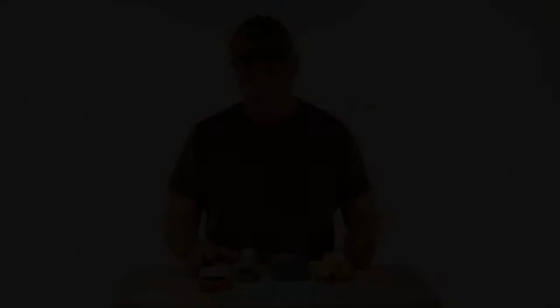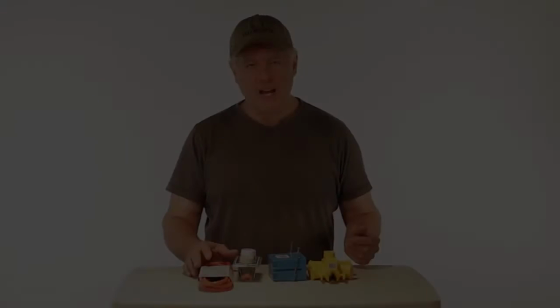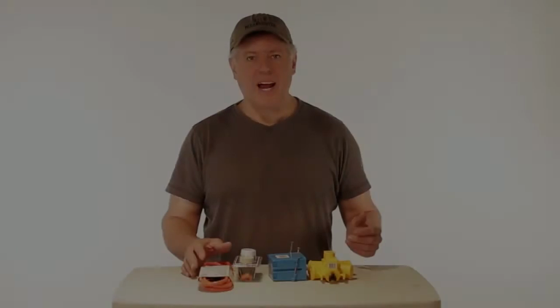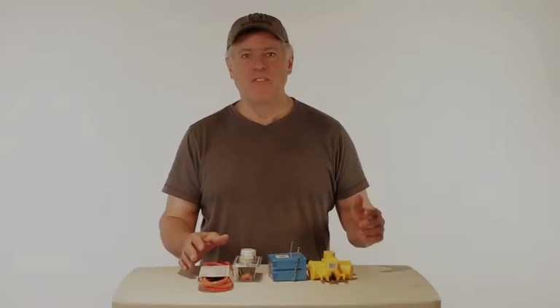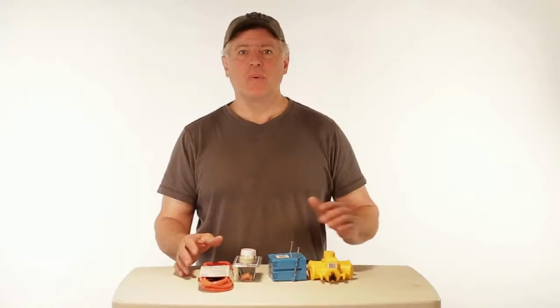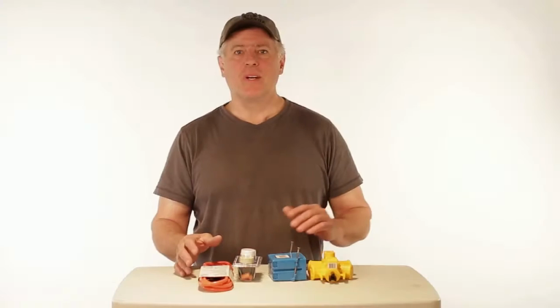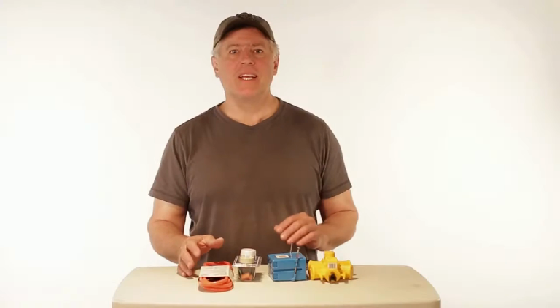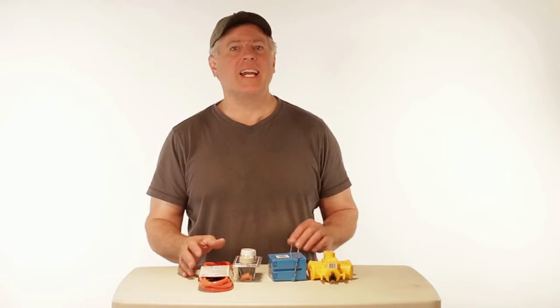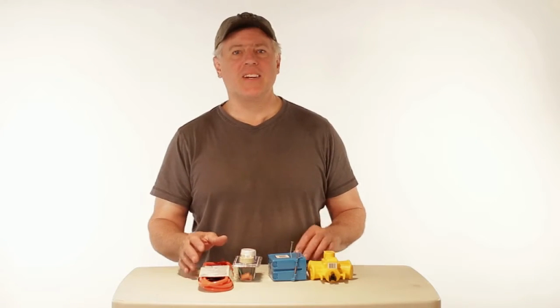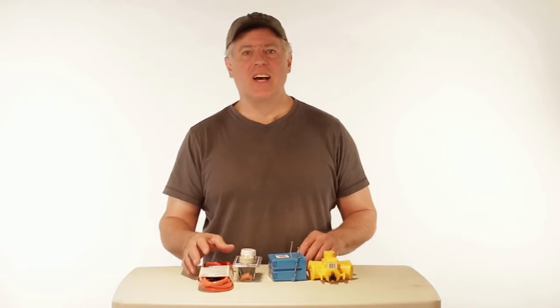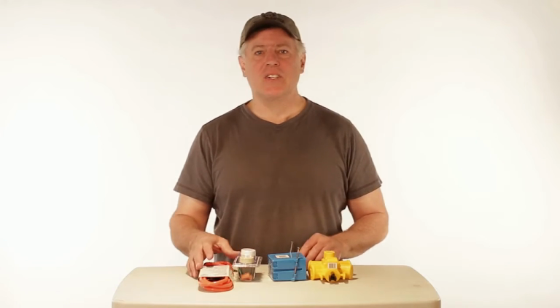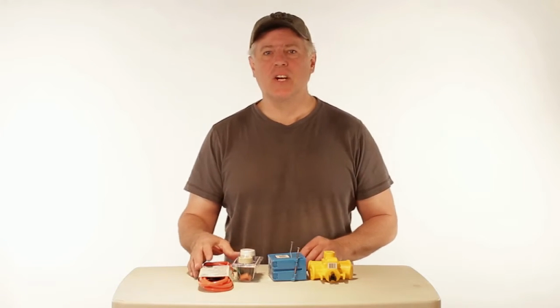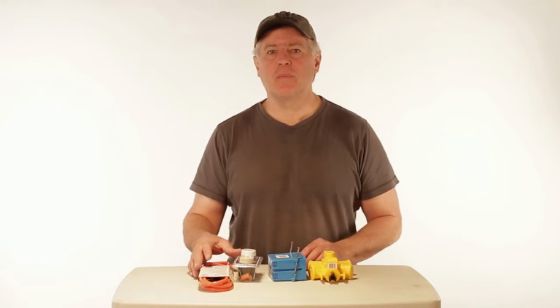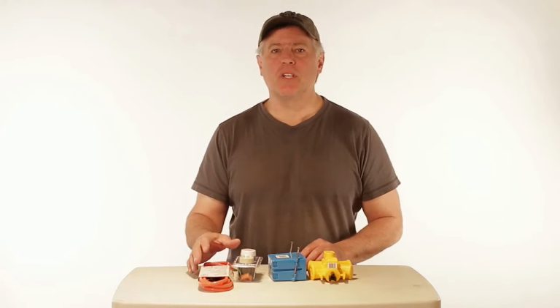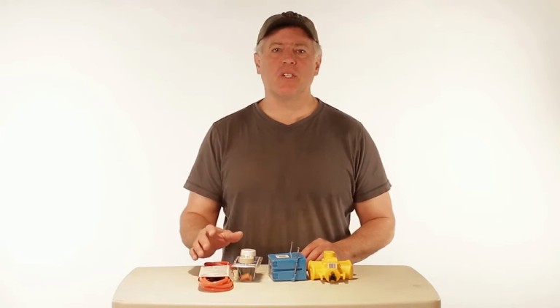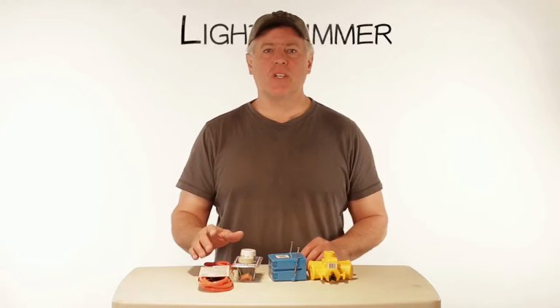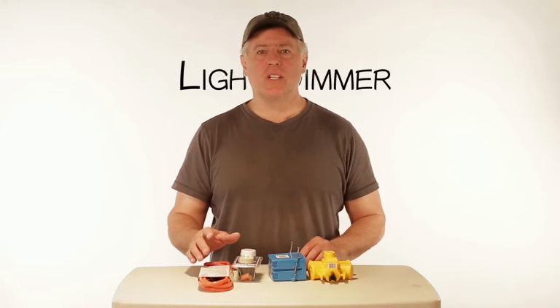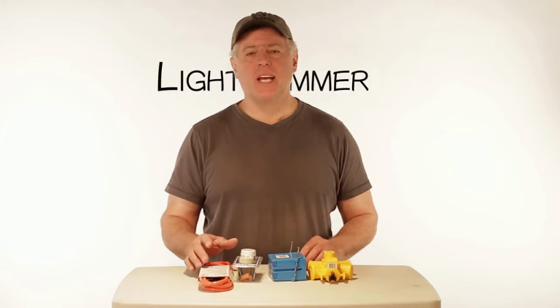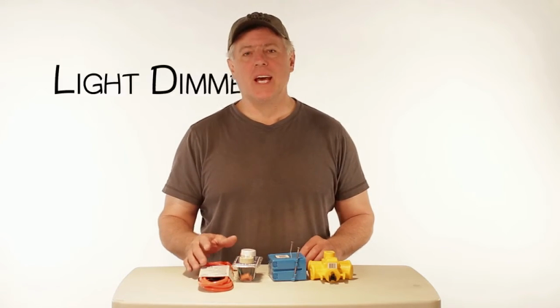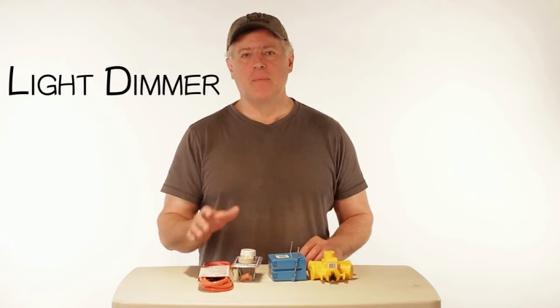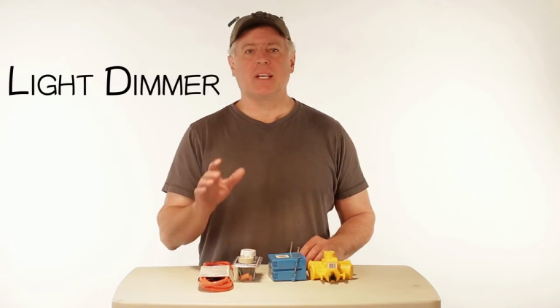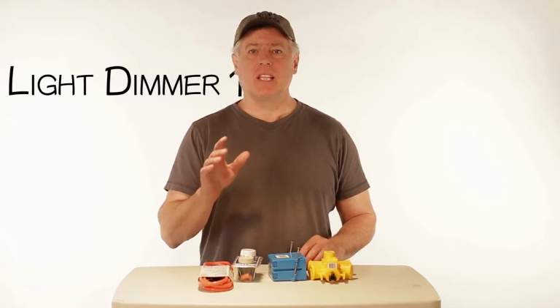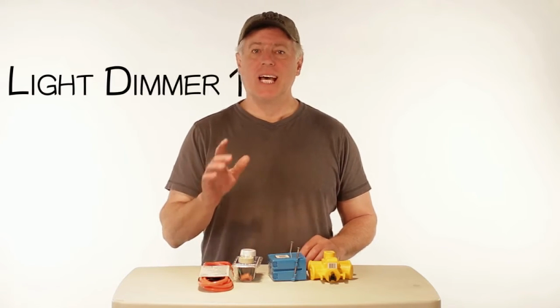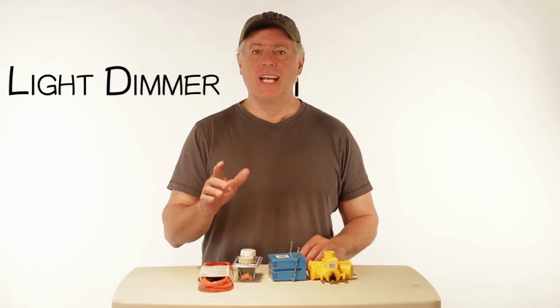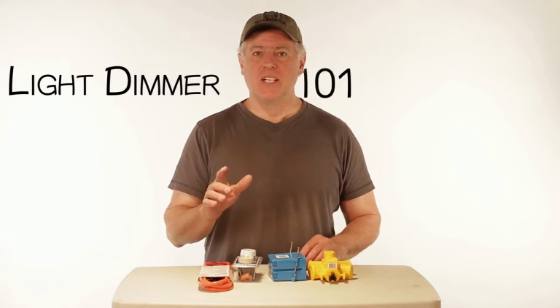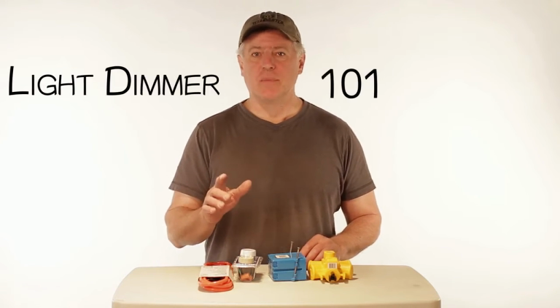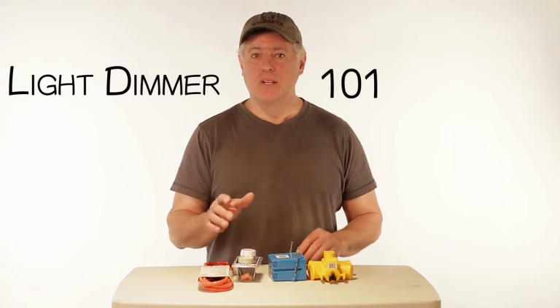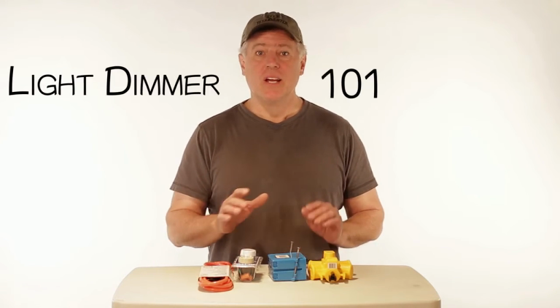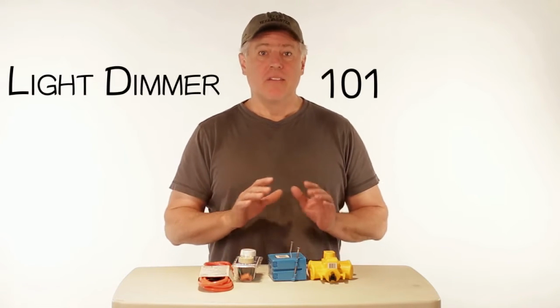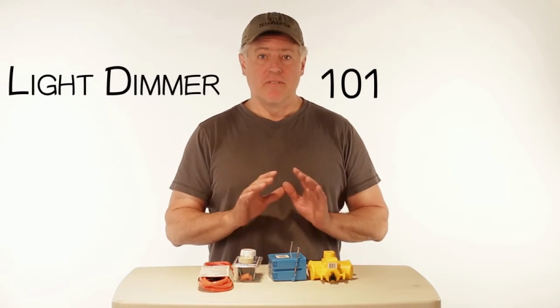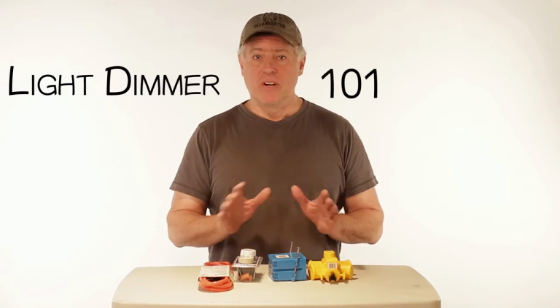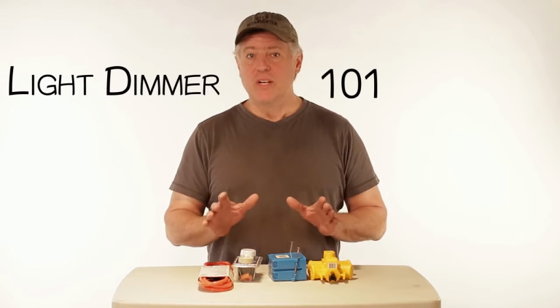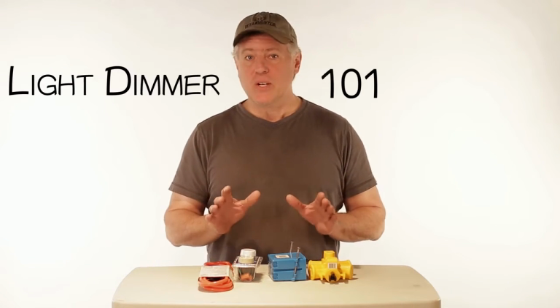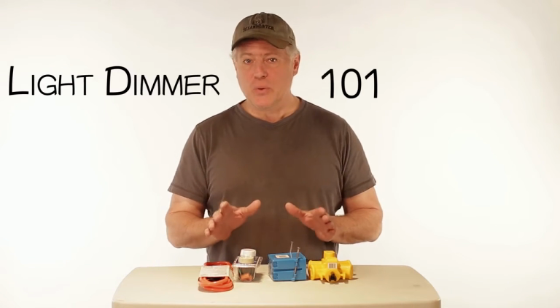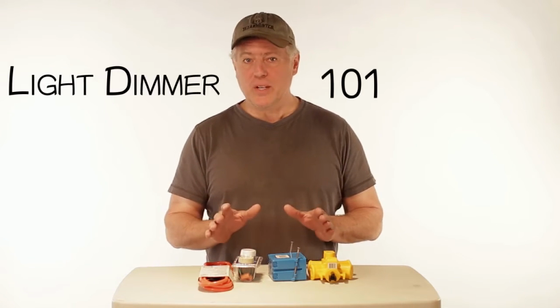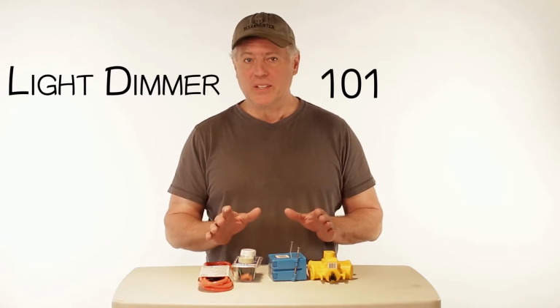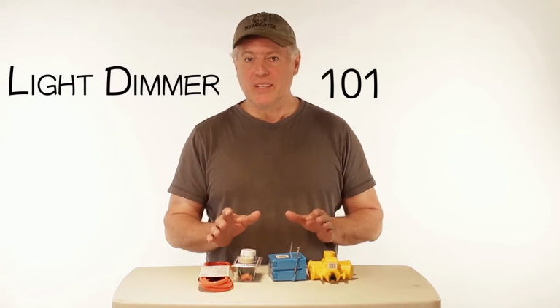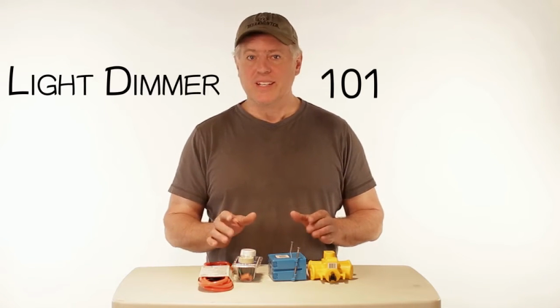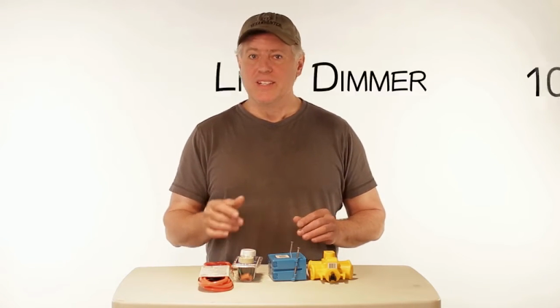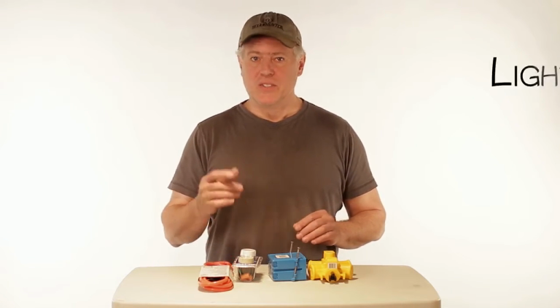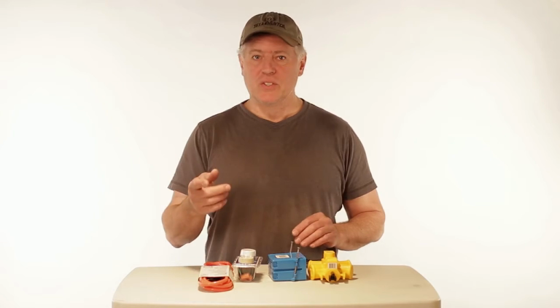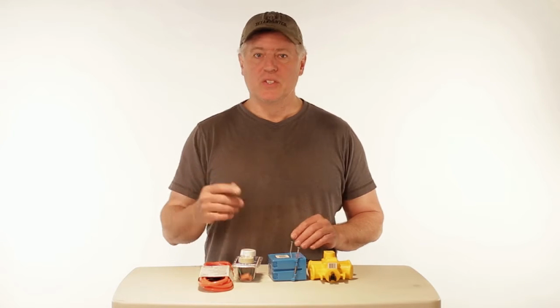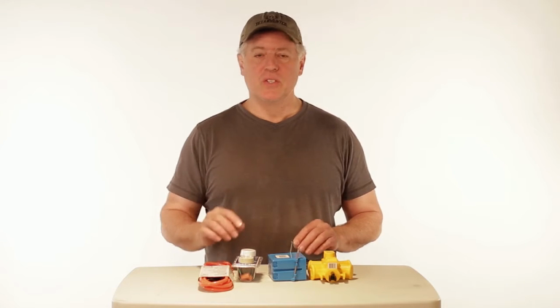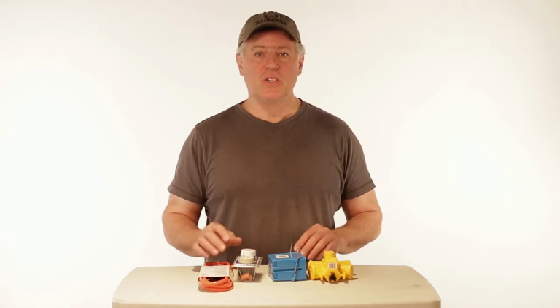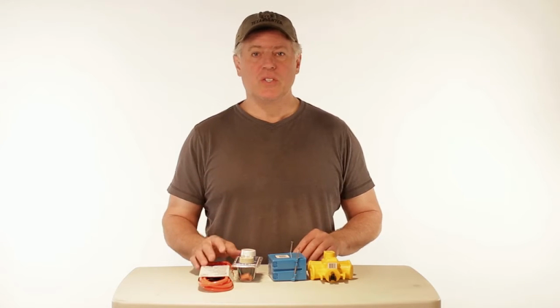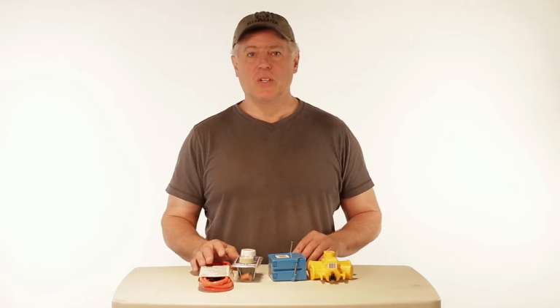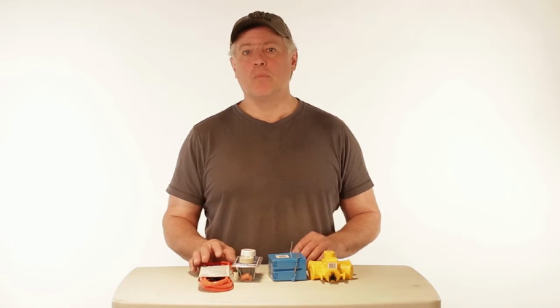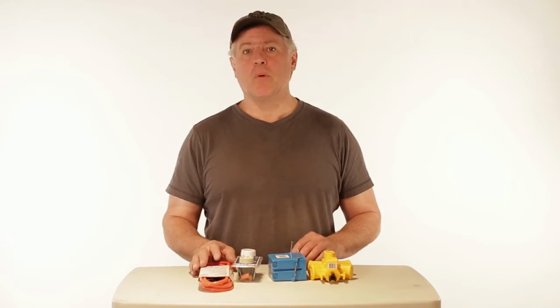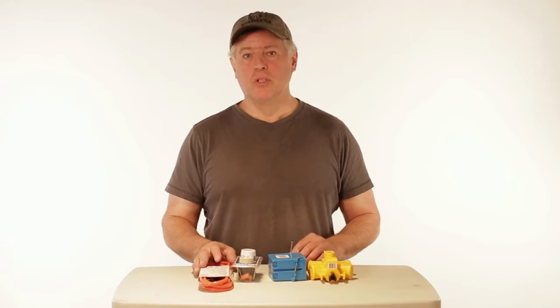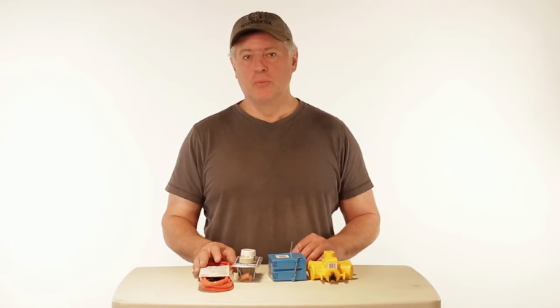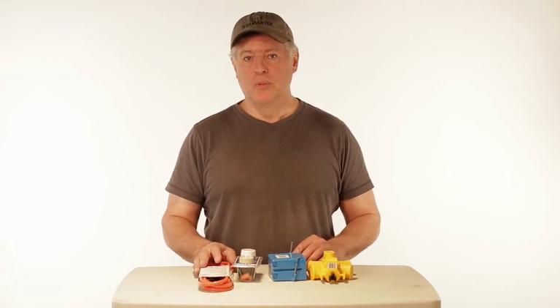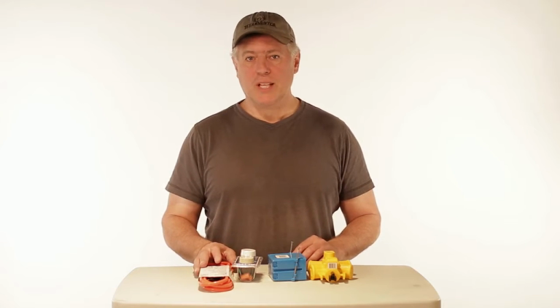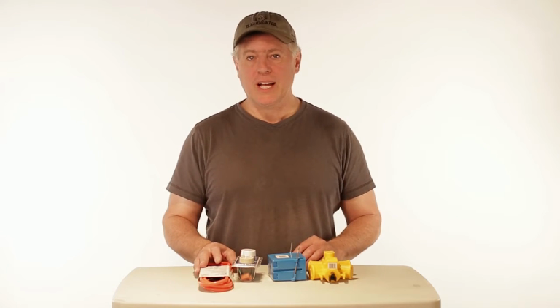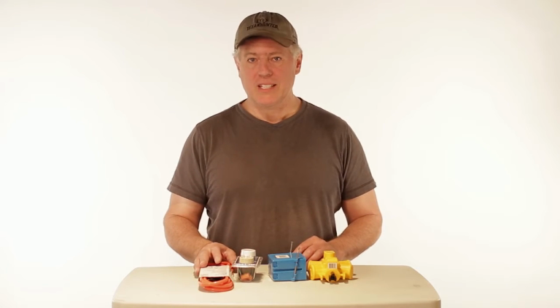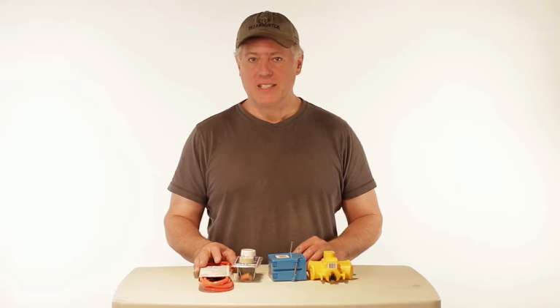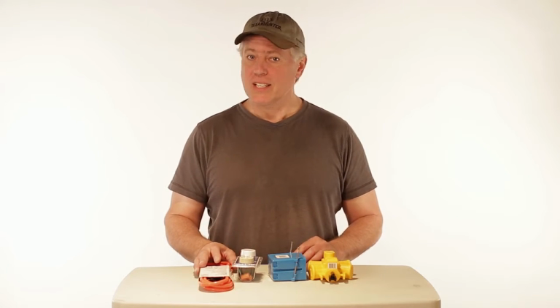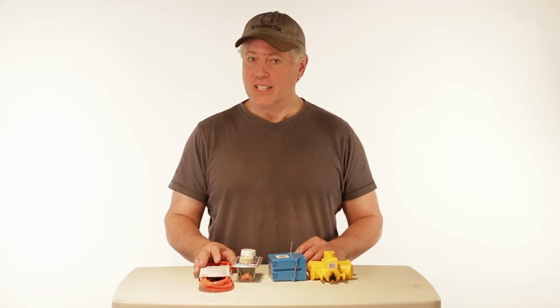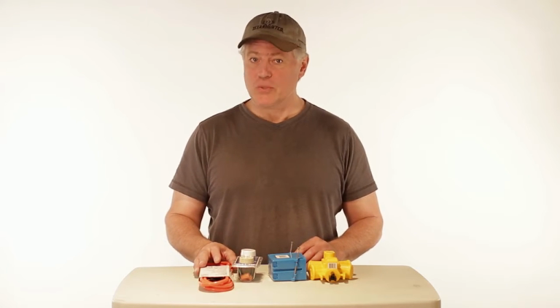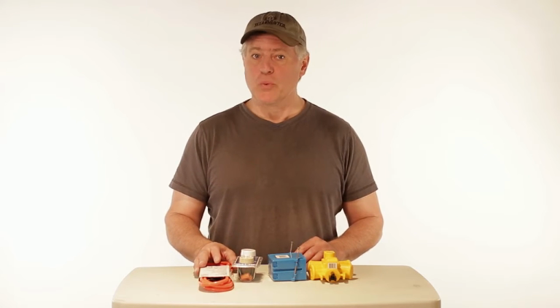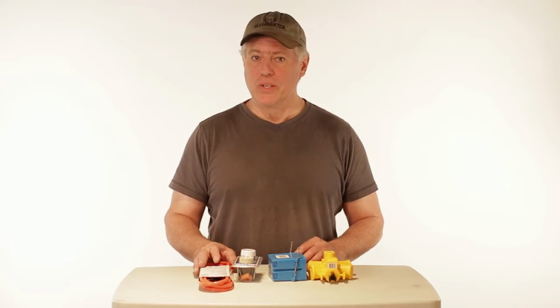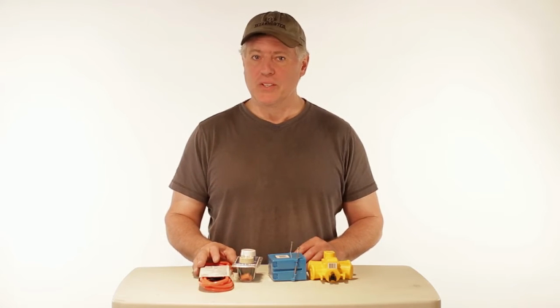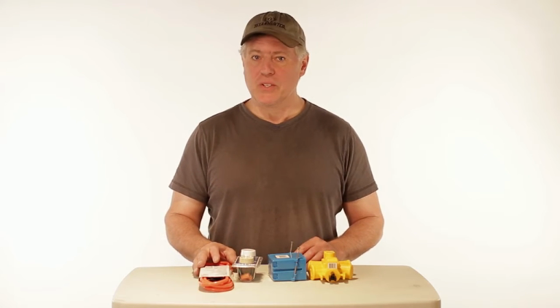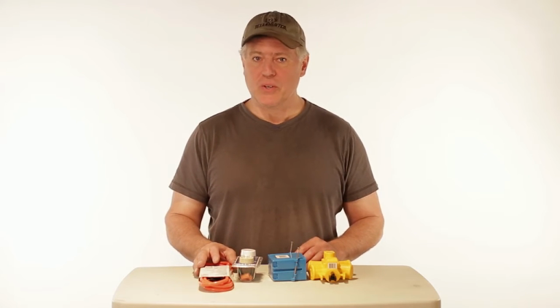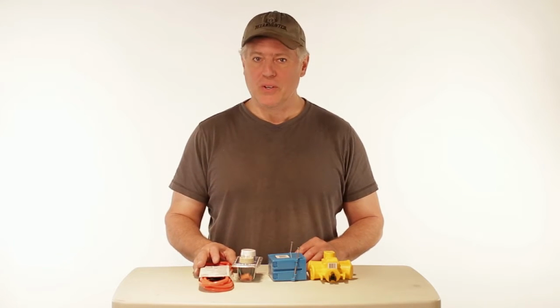Hi everyone, Danny Dodge here. I'm going to show you today how to make a light dimmer very quickly so that you can use it on multiple lights. It's really cool.